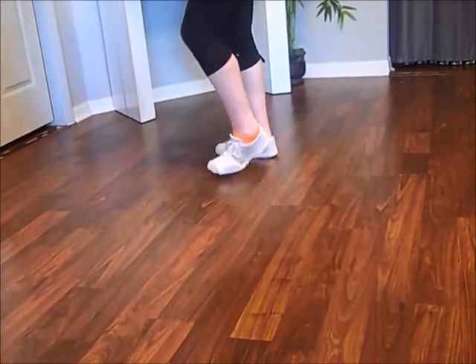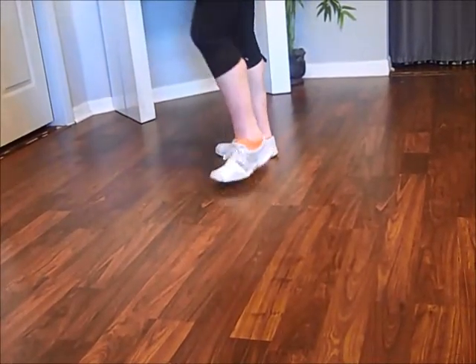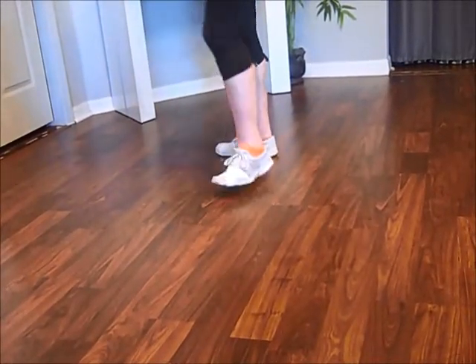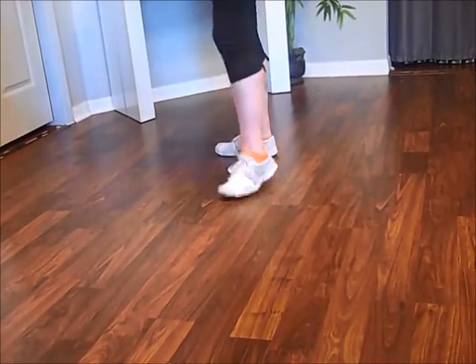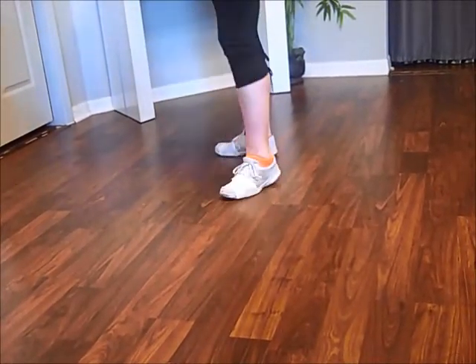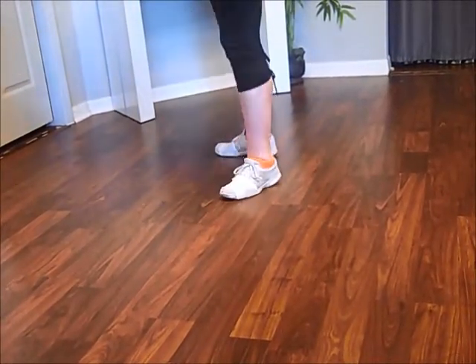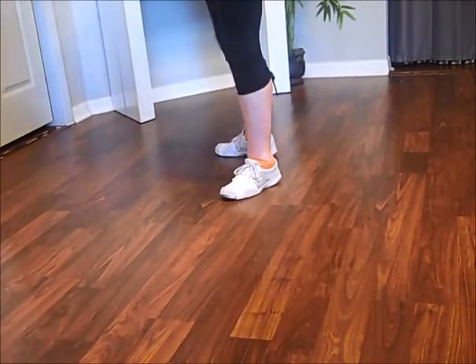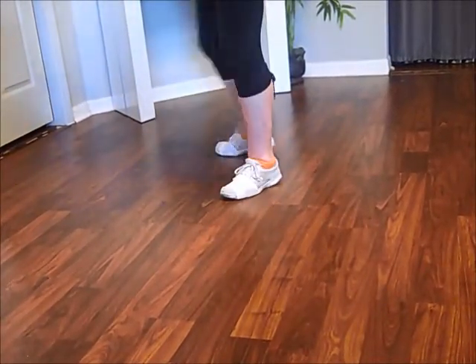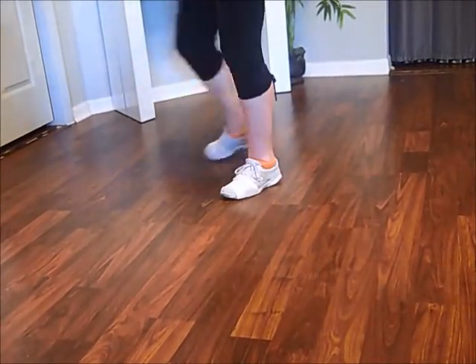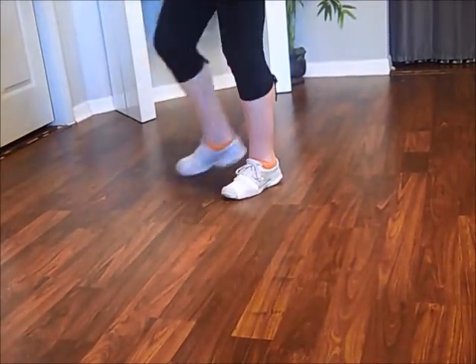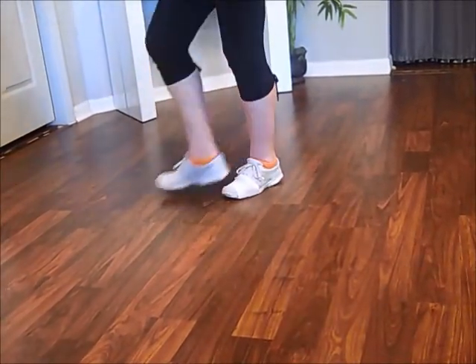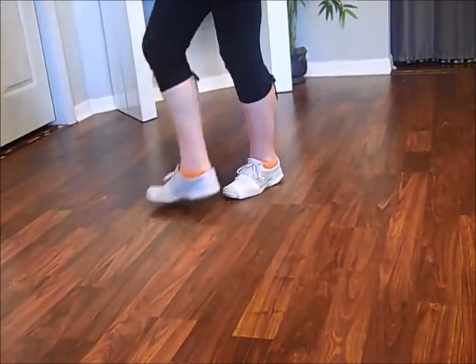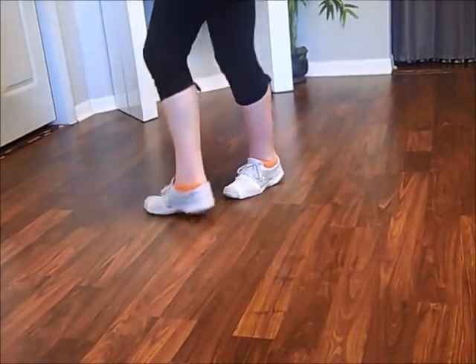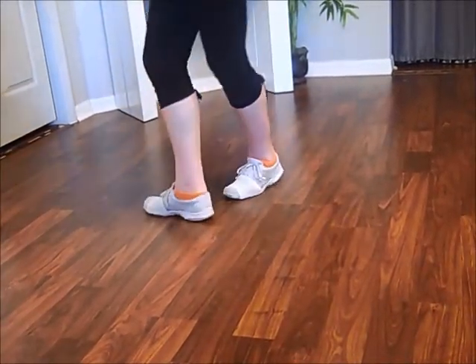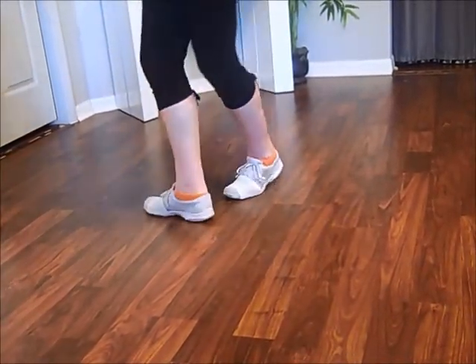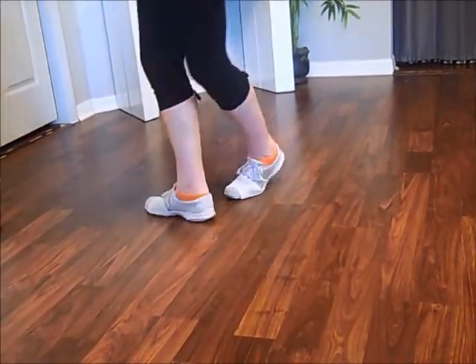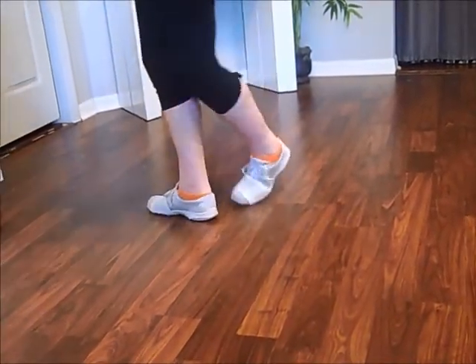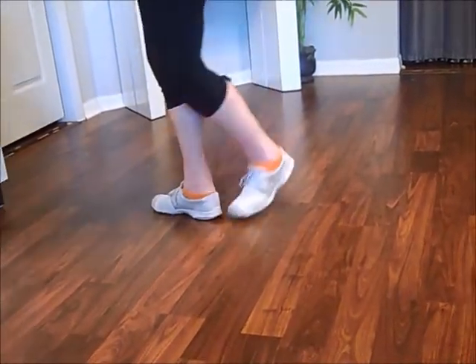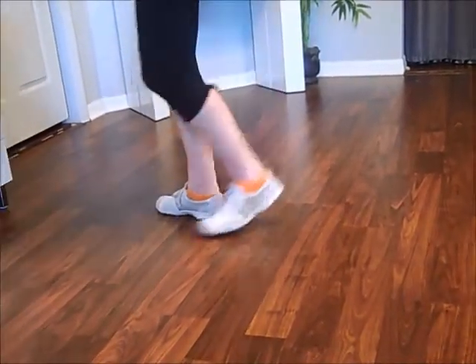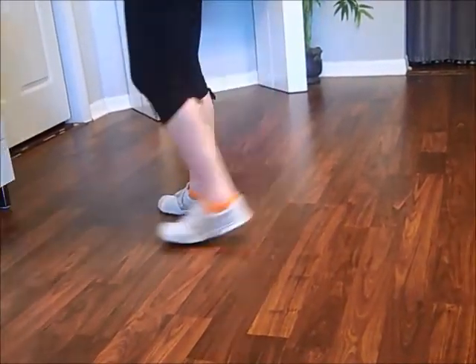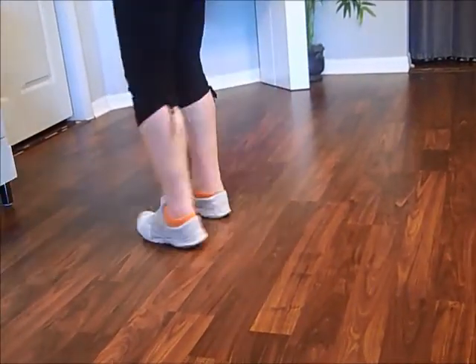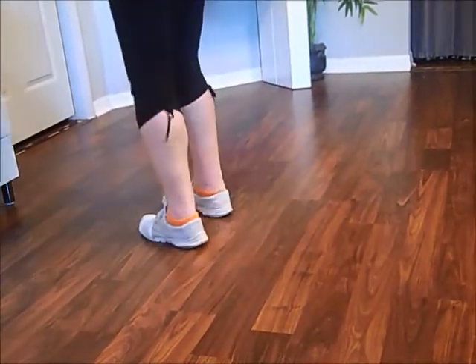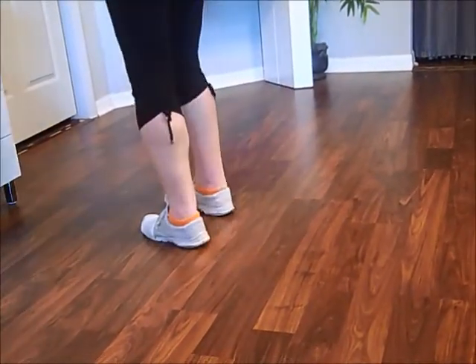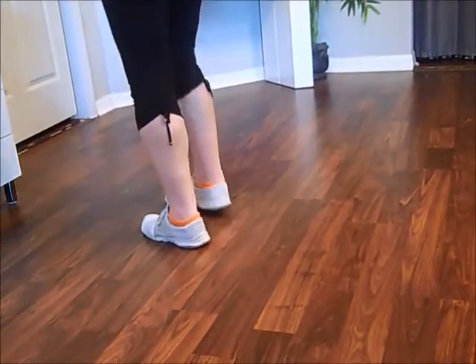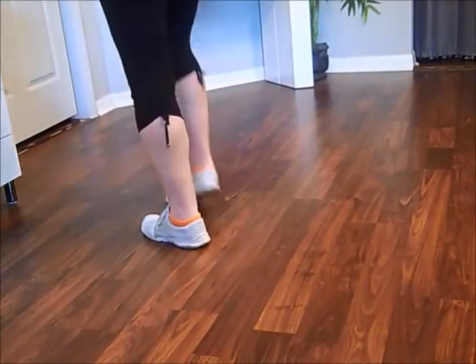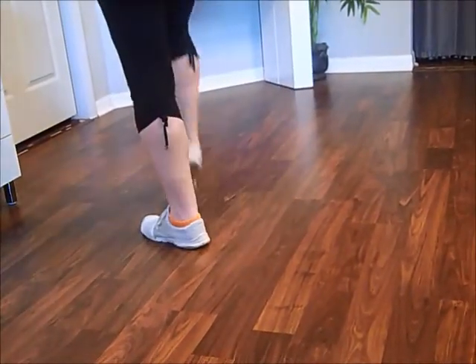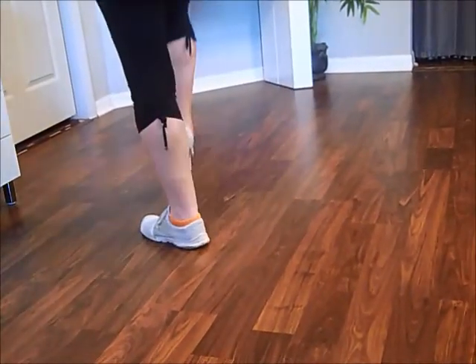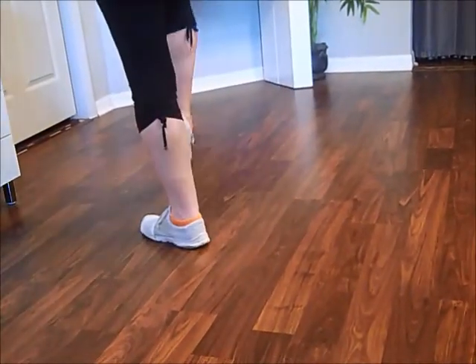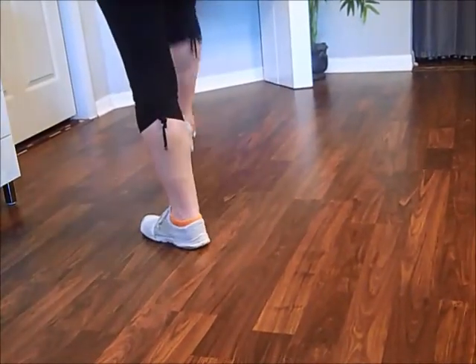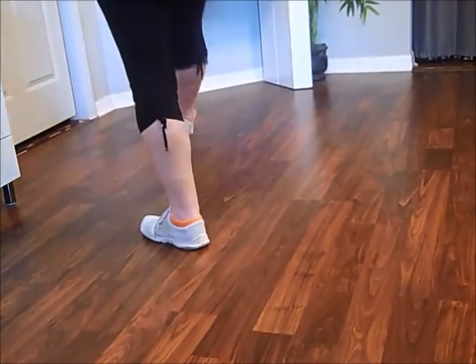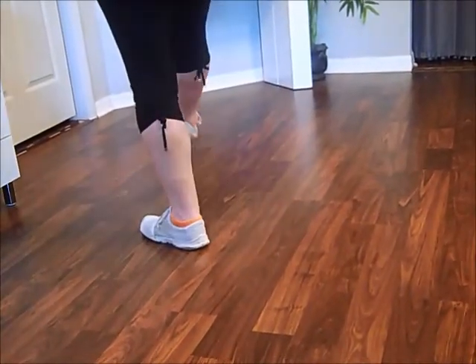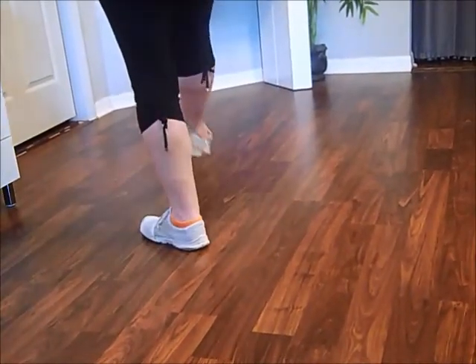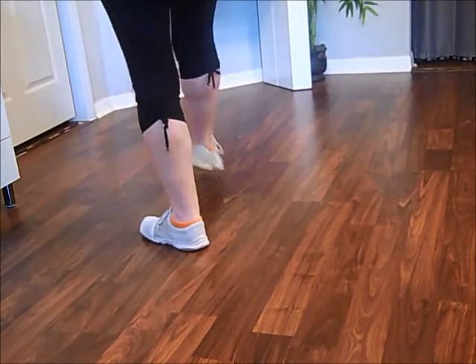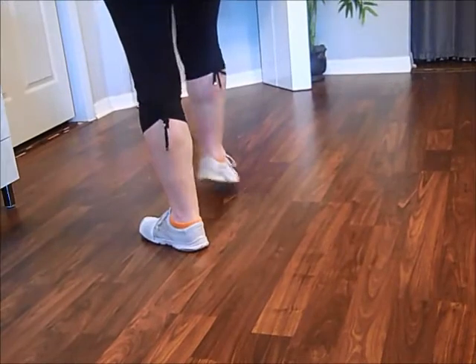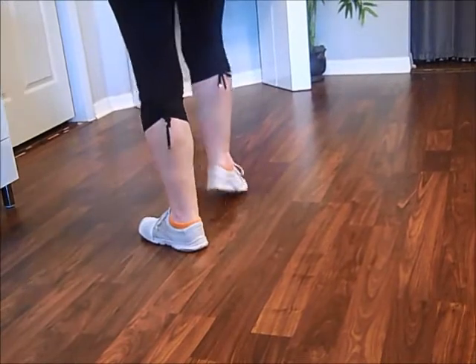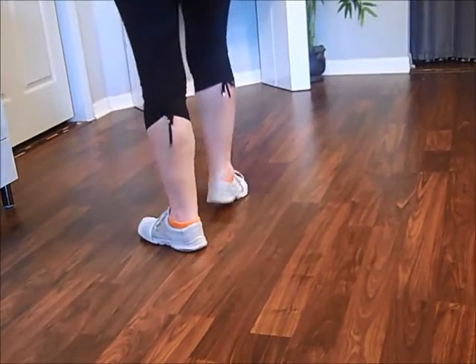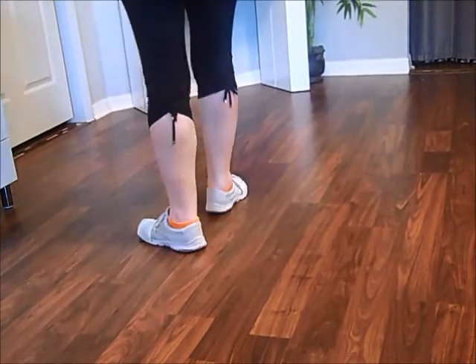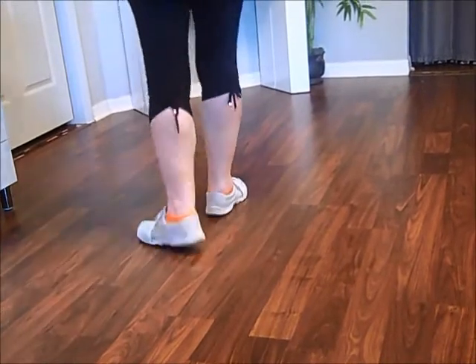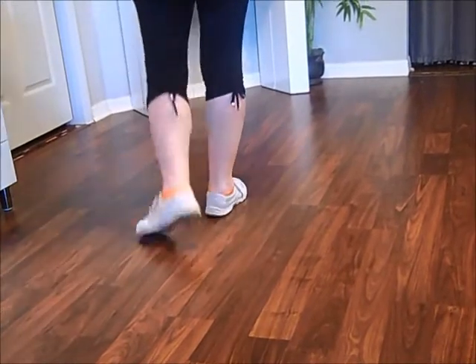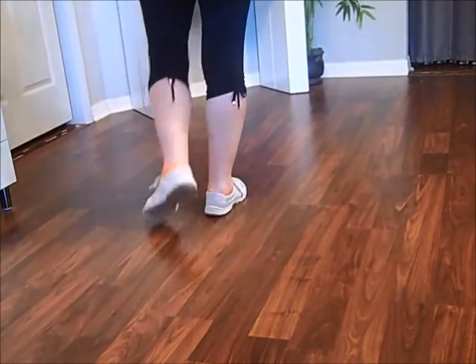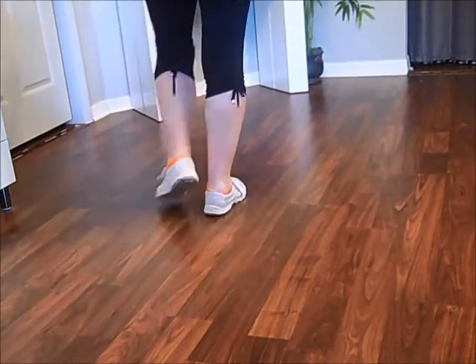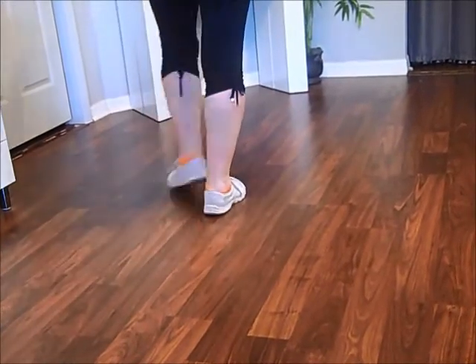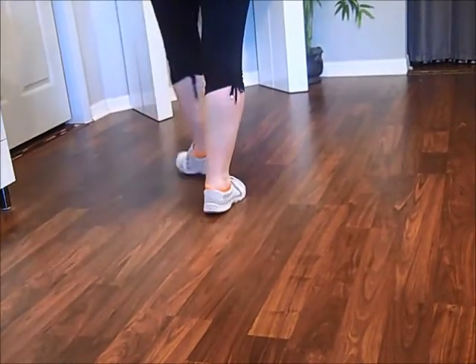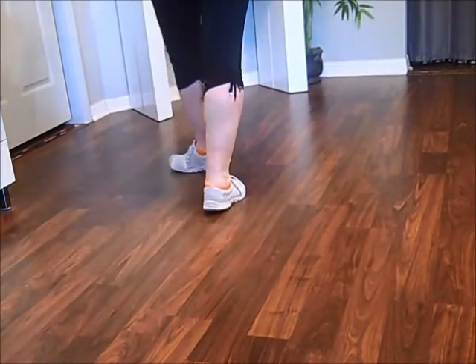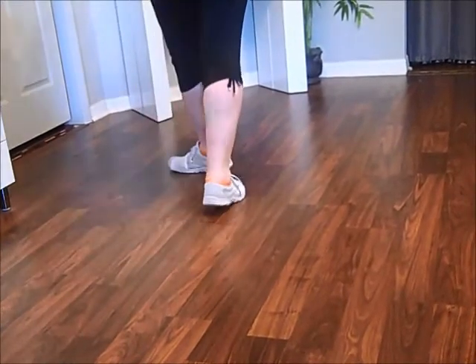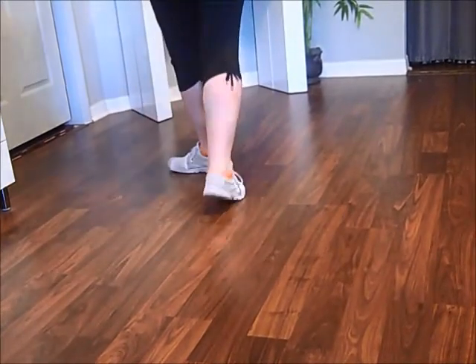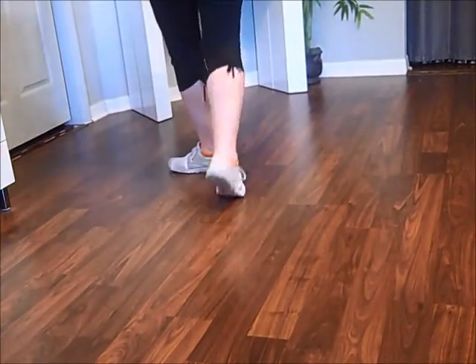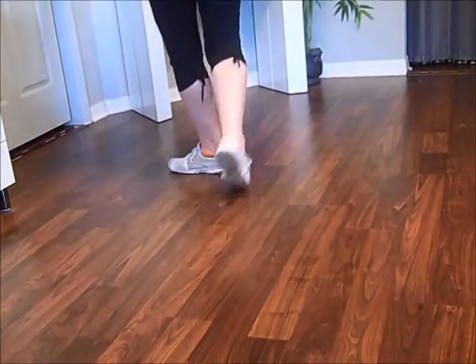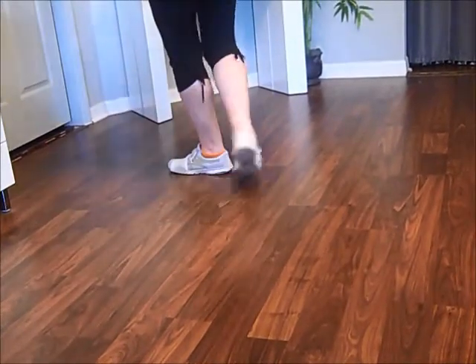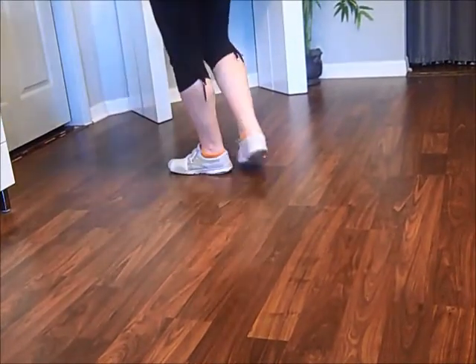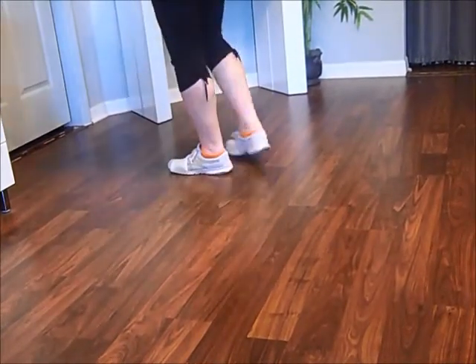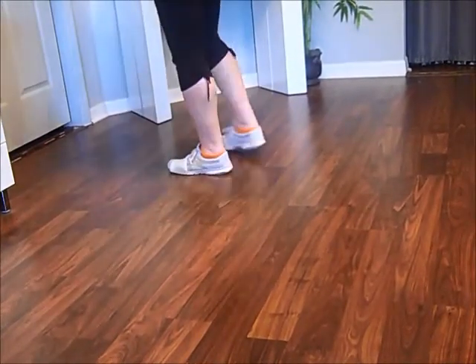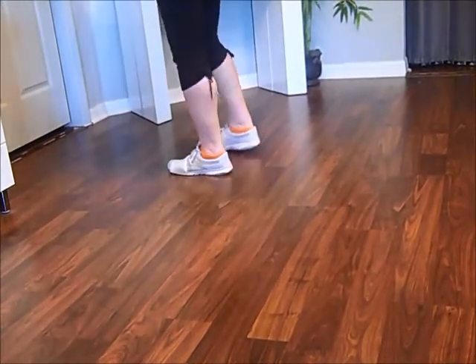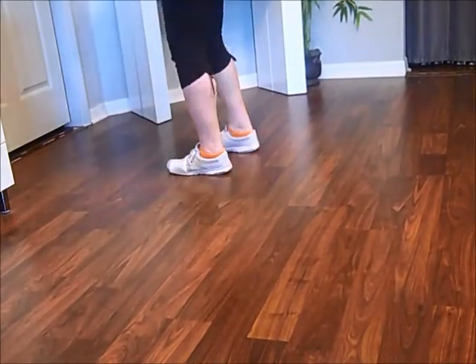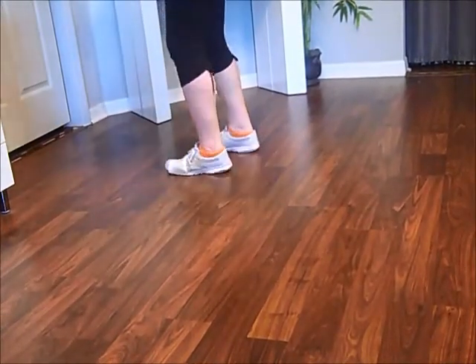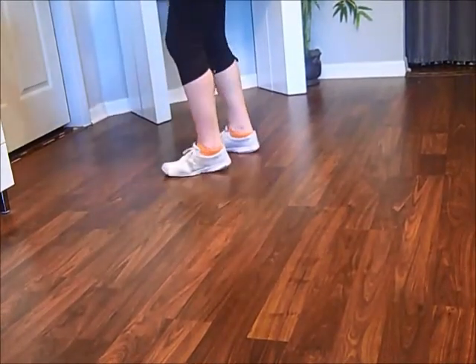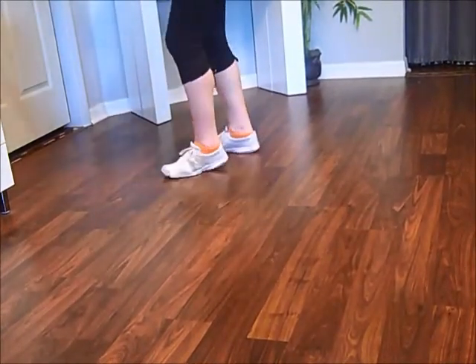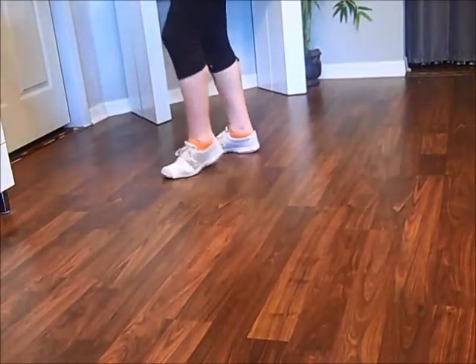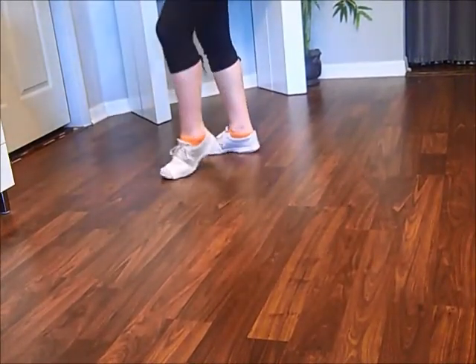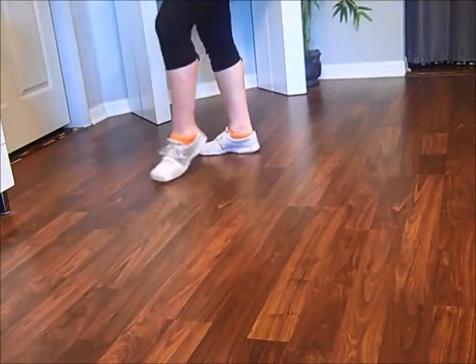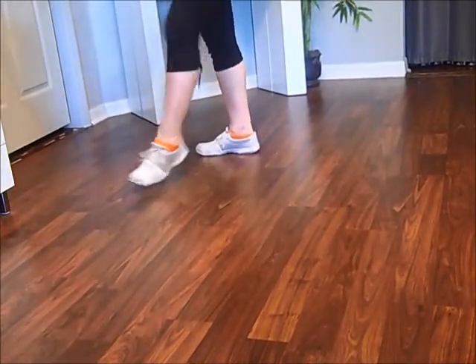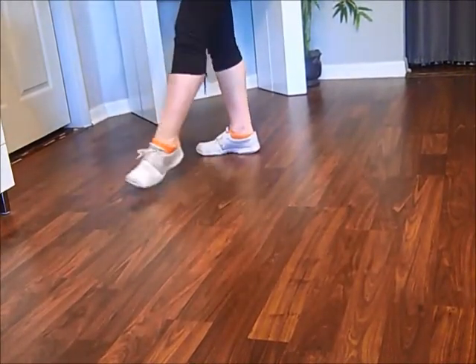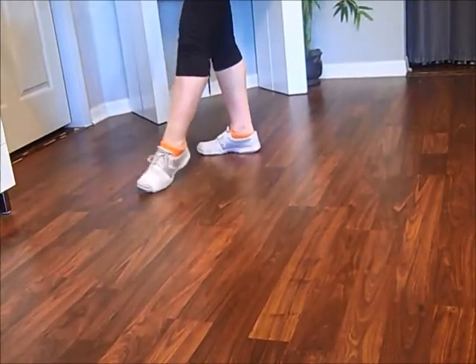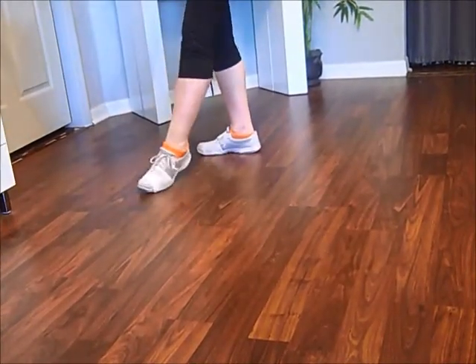Side, cross, side, kick. Side, cross, side, kick.